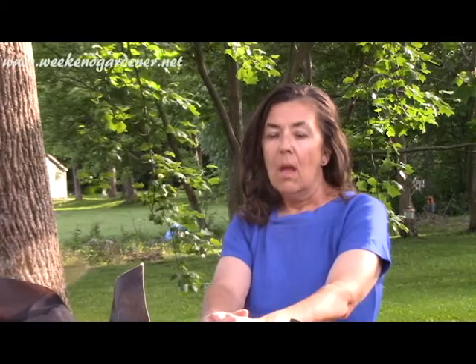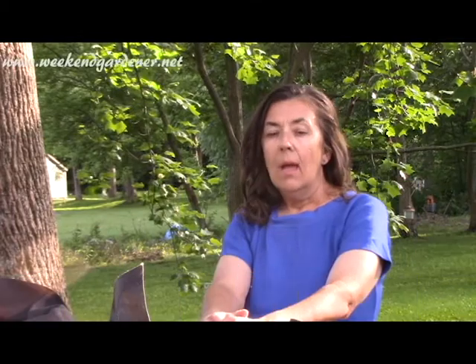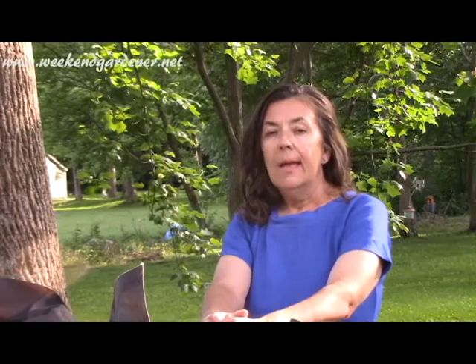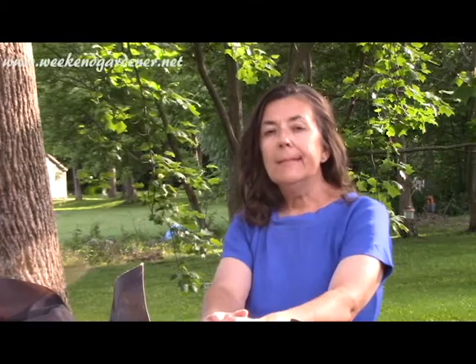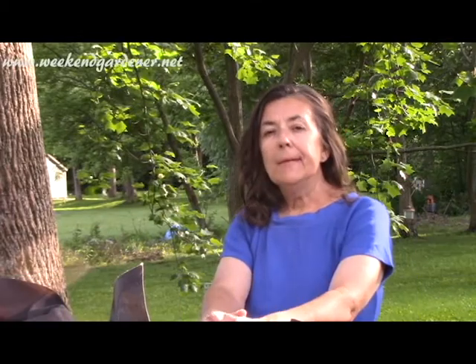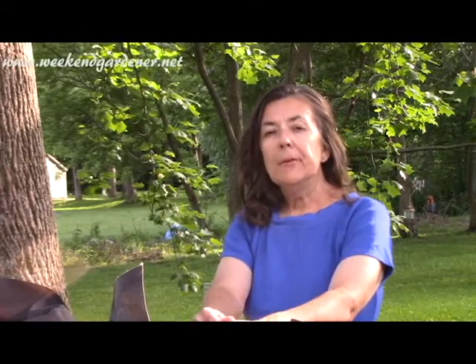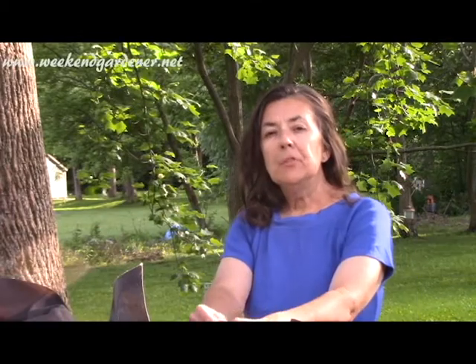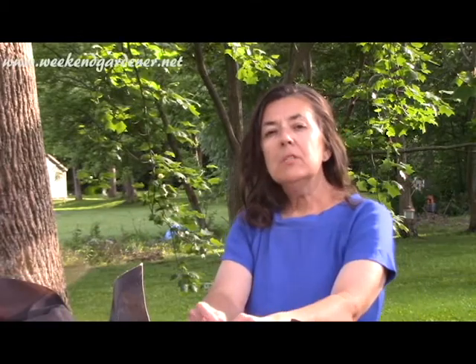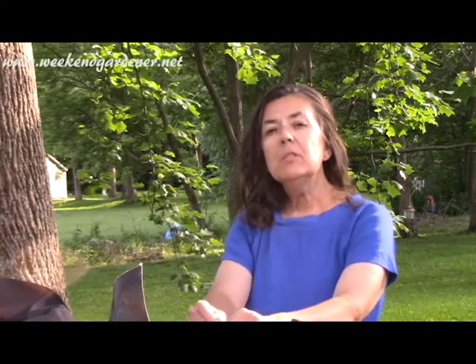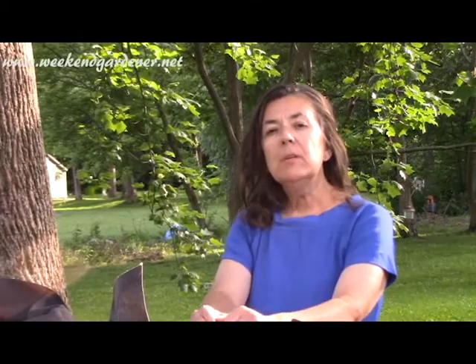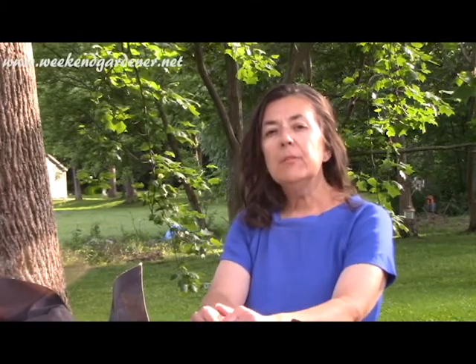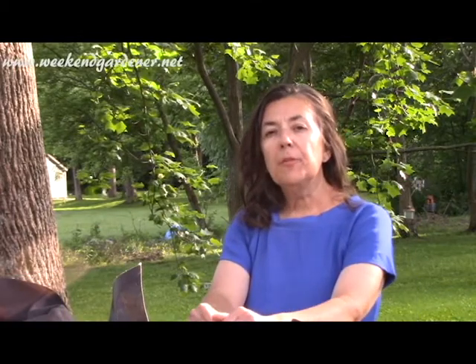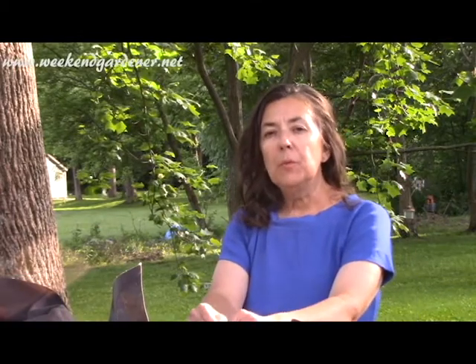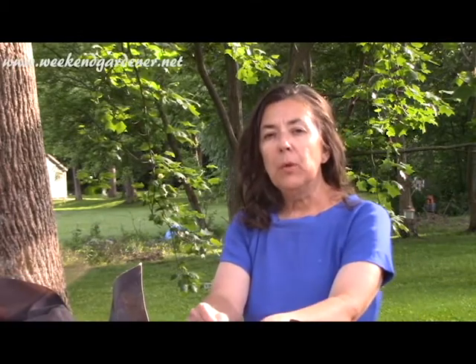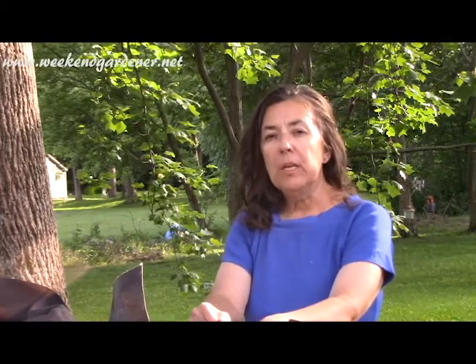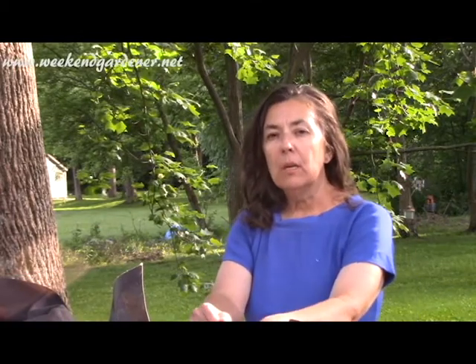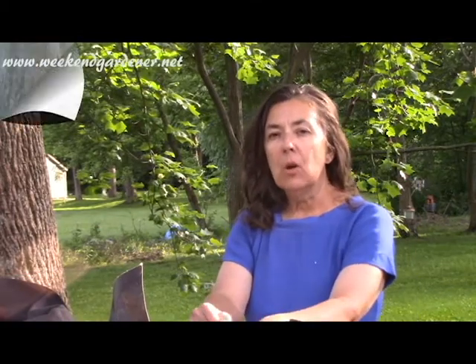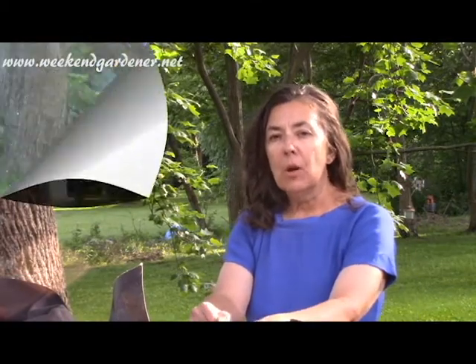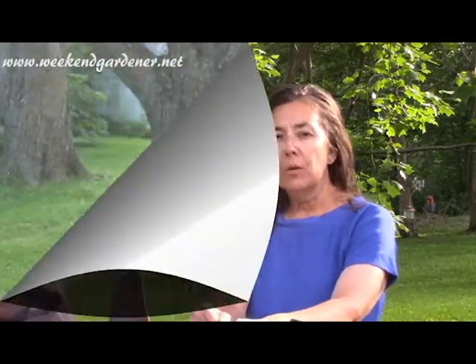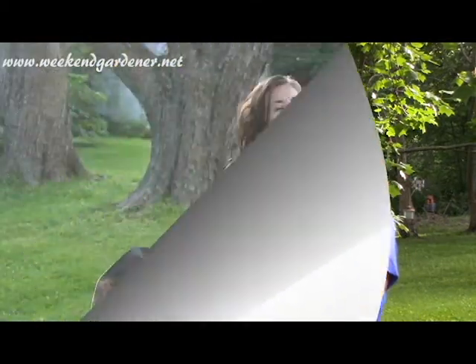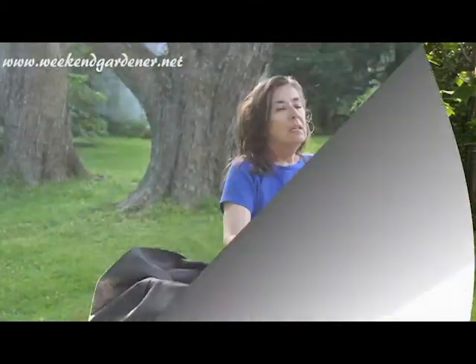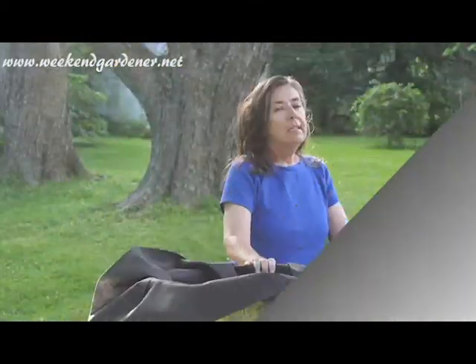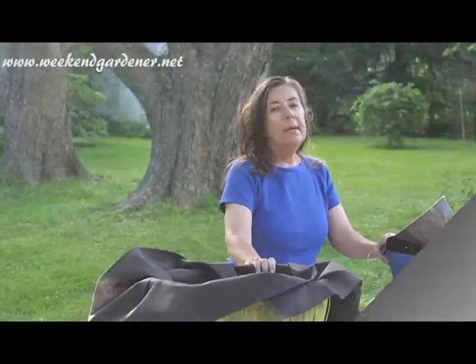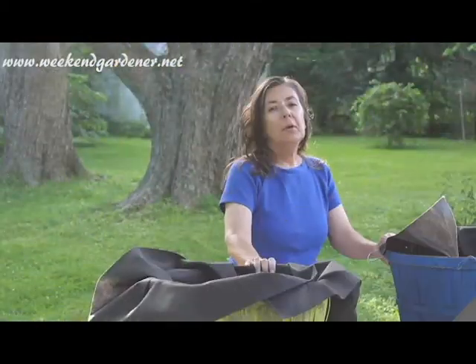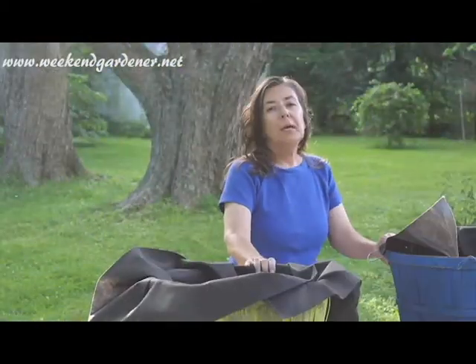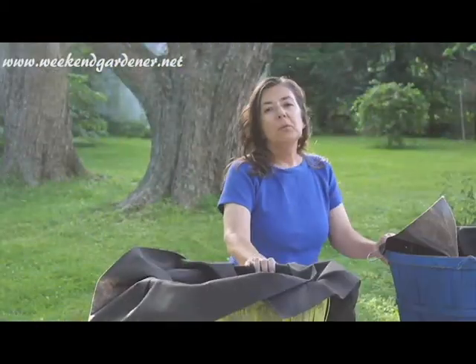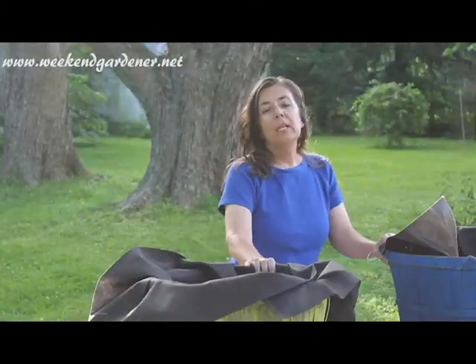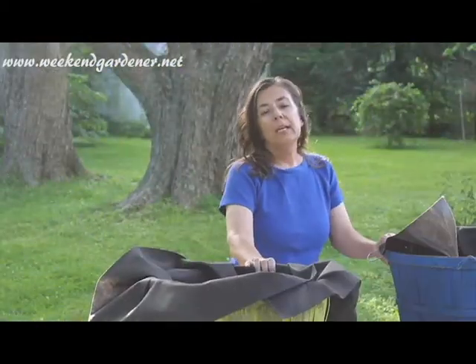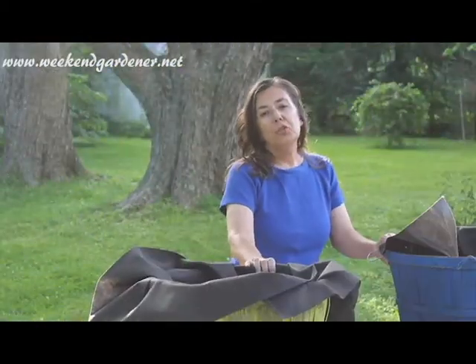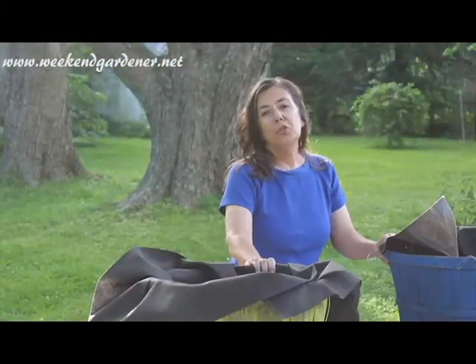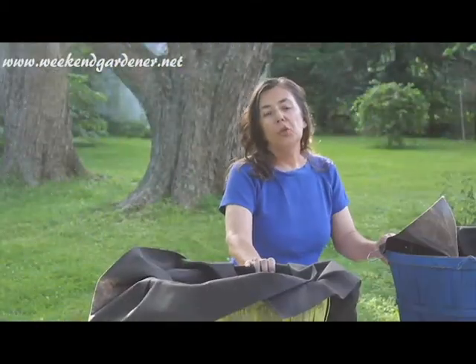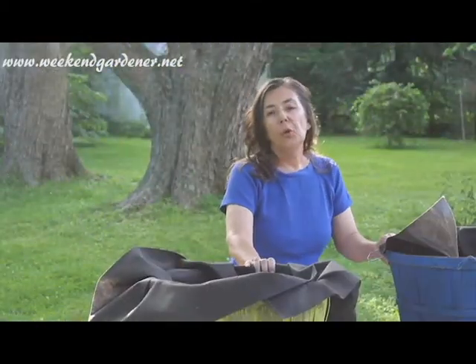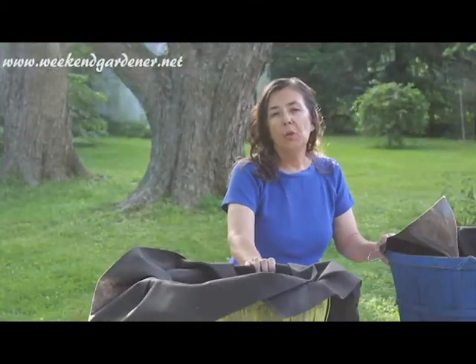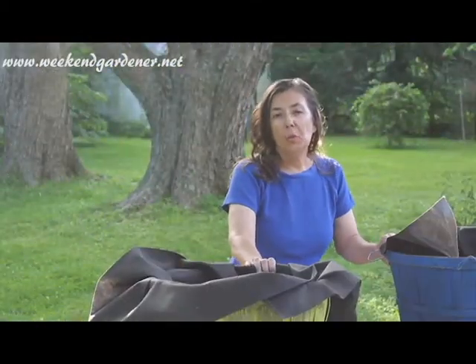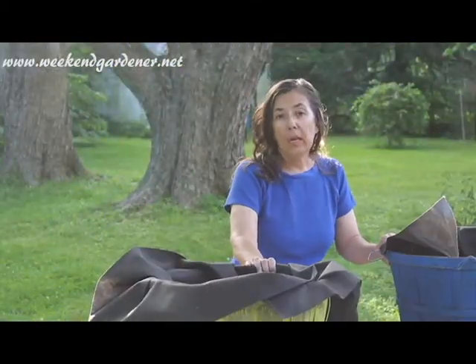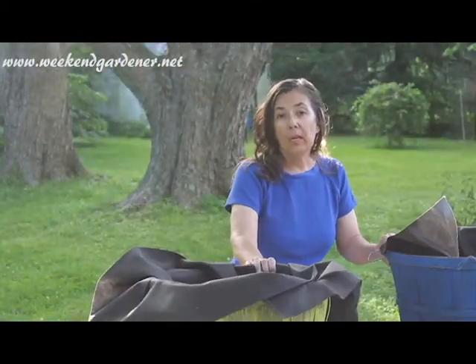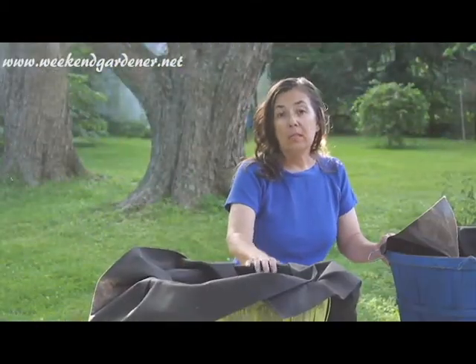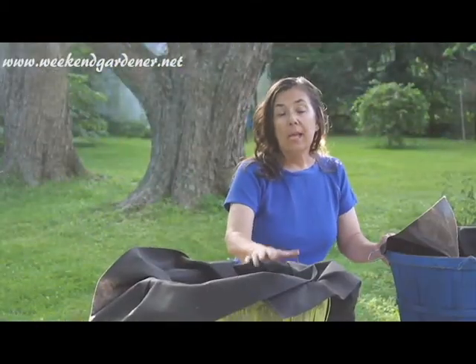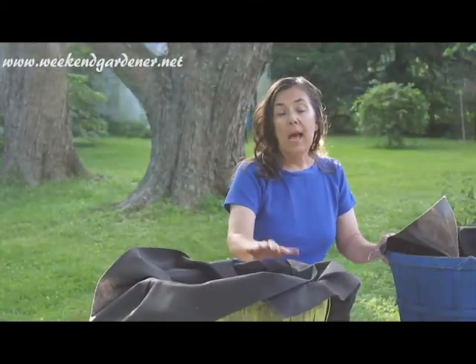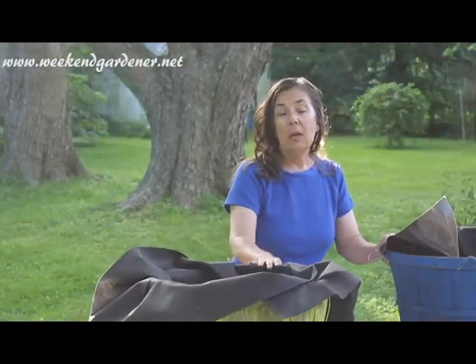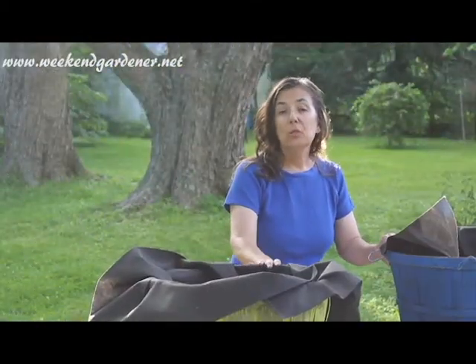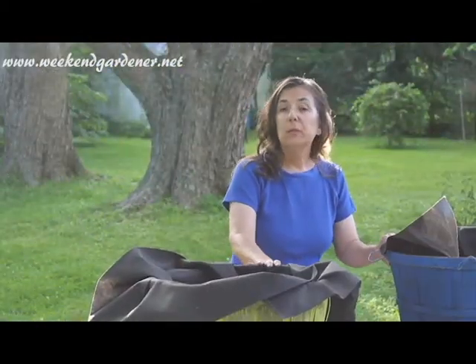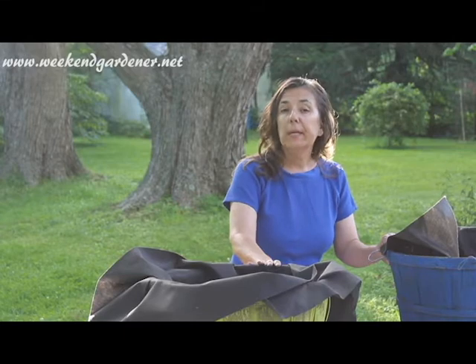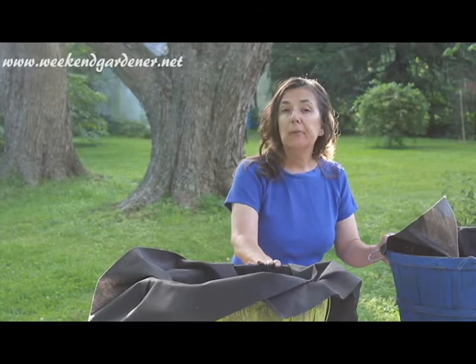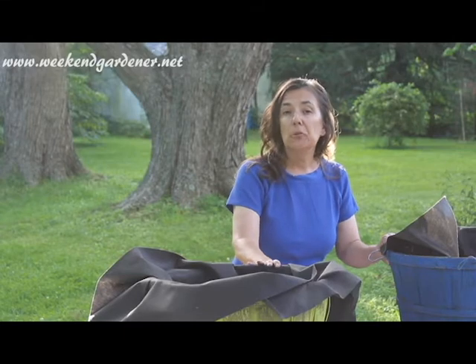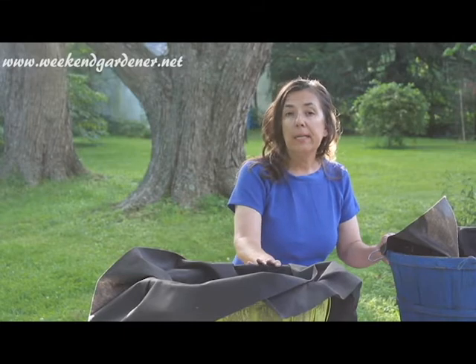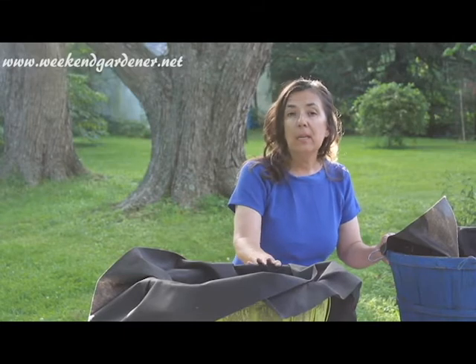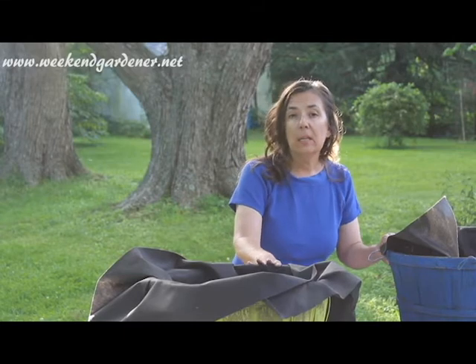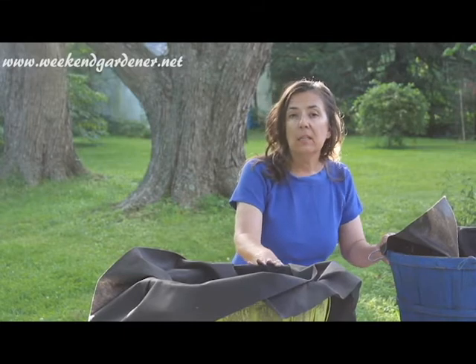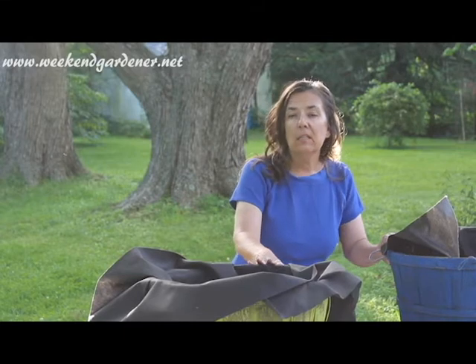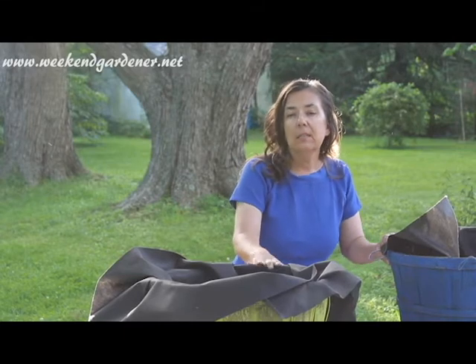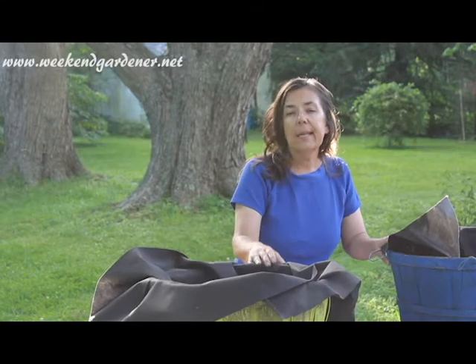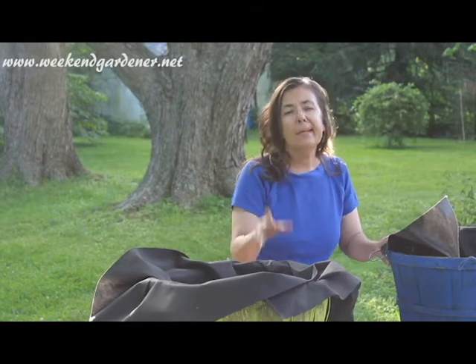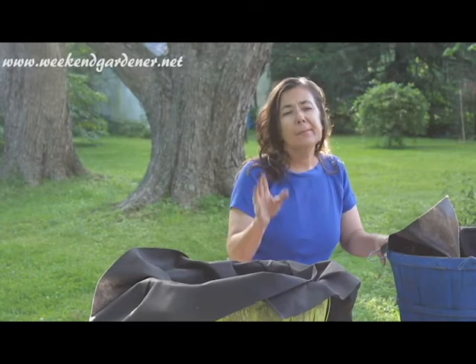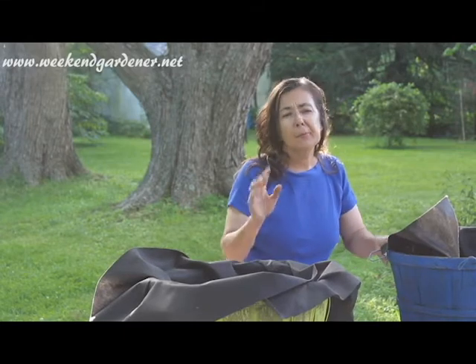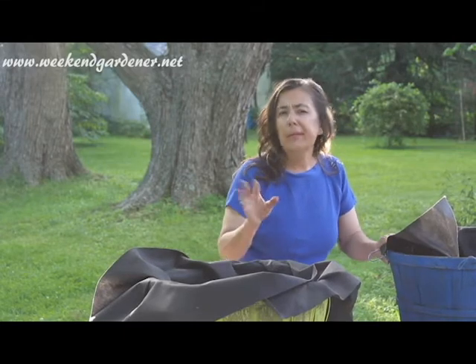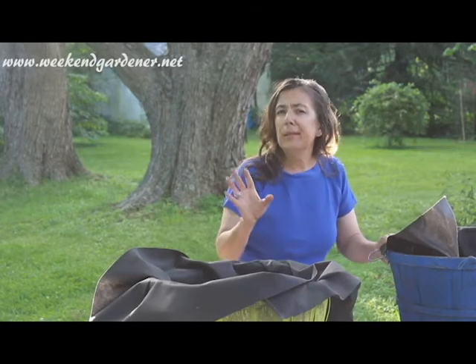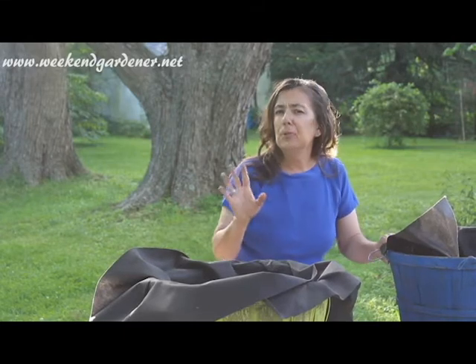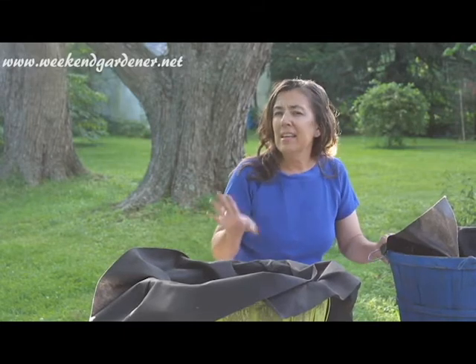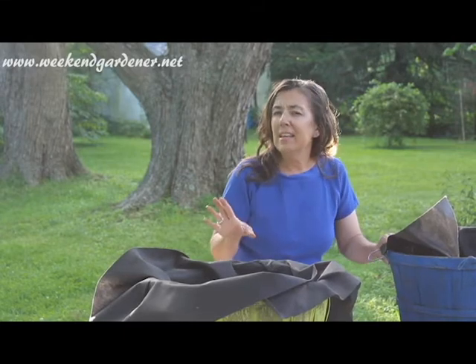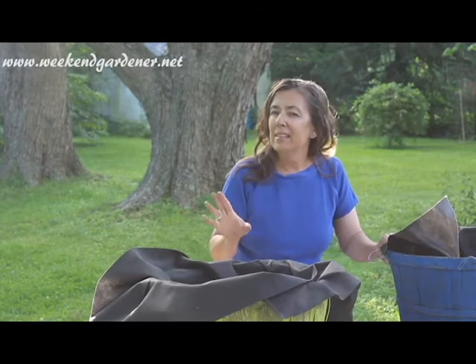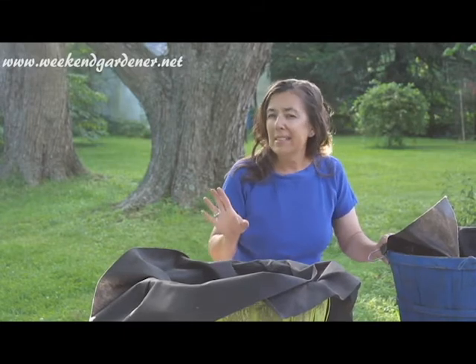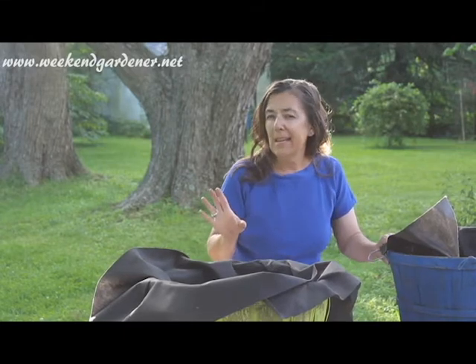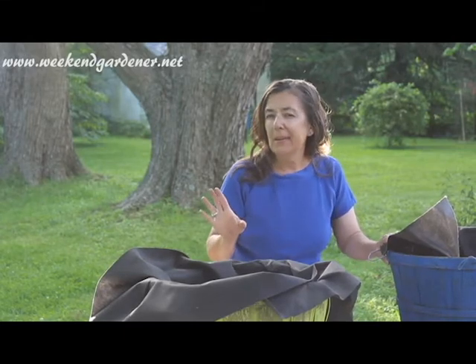Hello, this is Mindy from The Weekend Gardener. Today what I would like to show you is how to plant green onions in a pretty unique container.